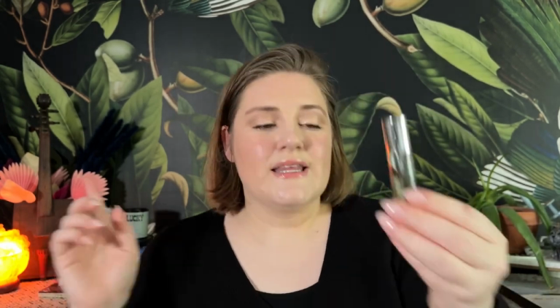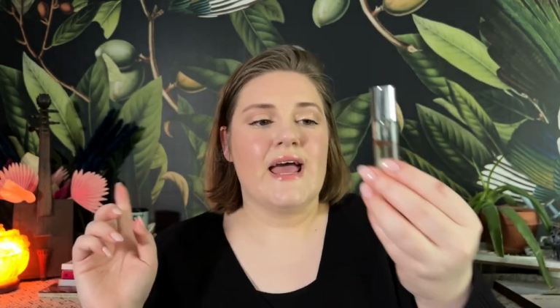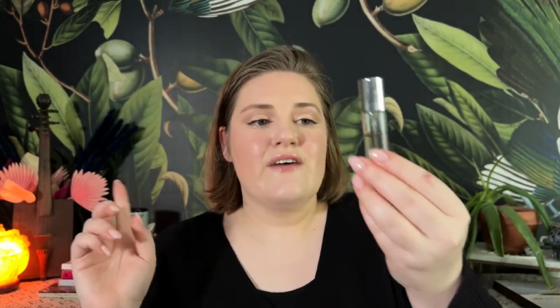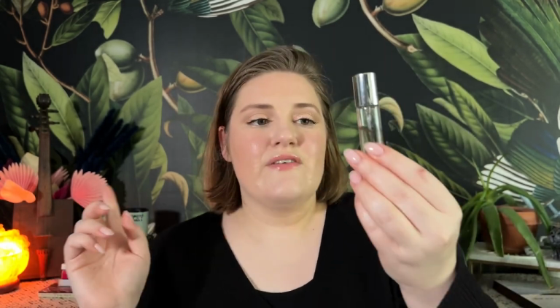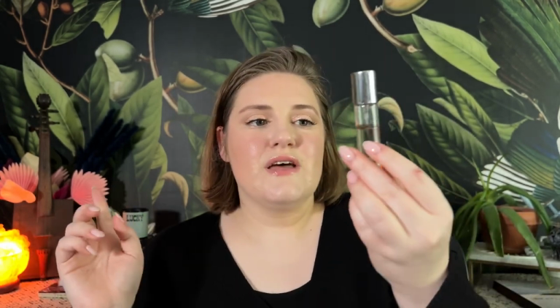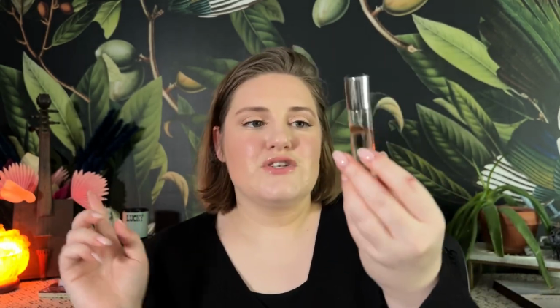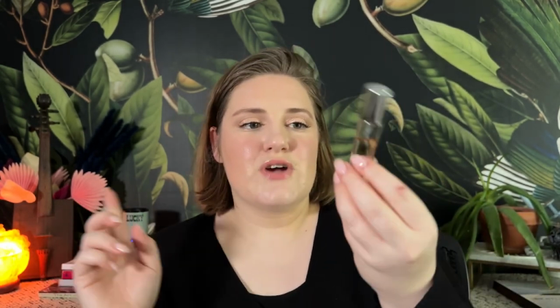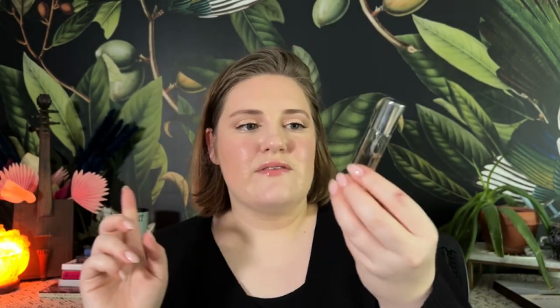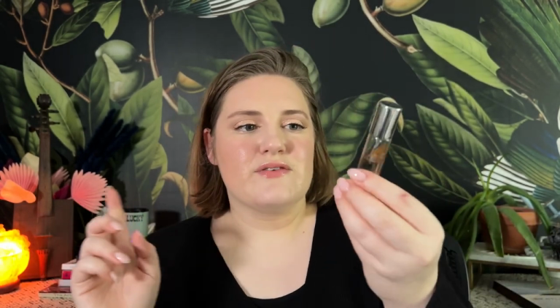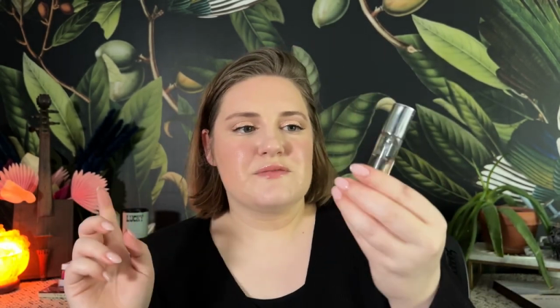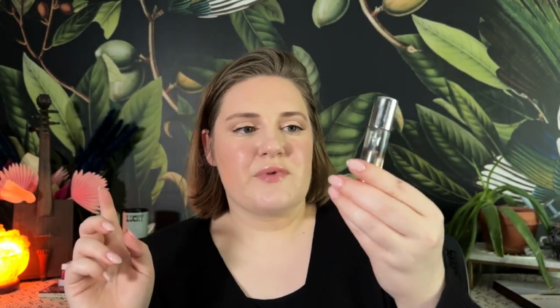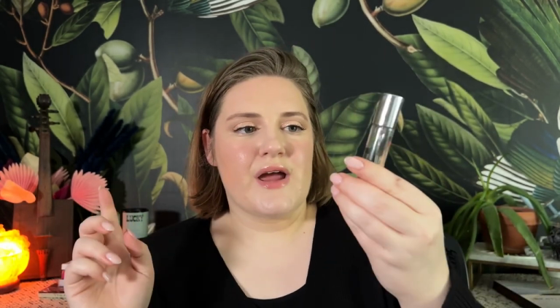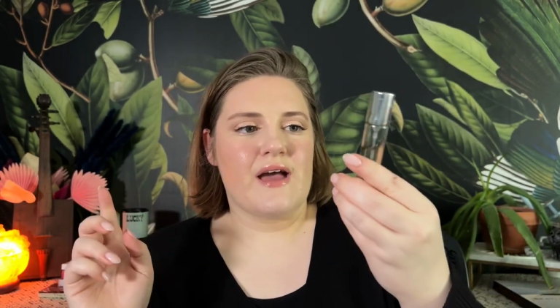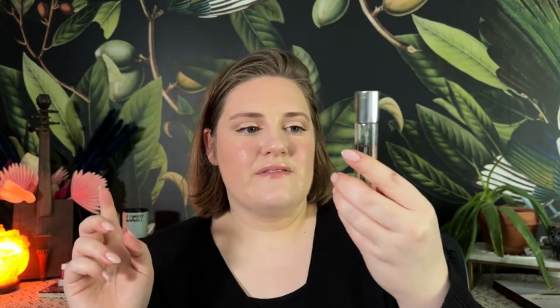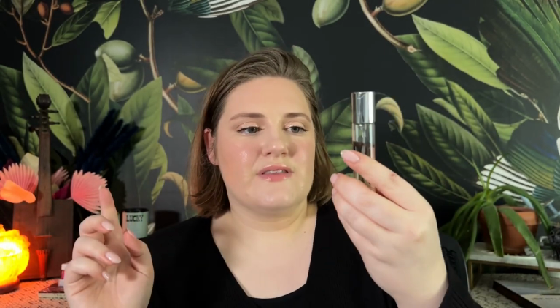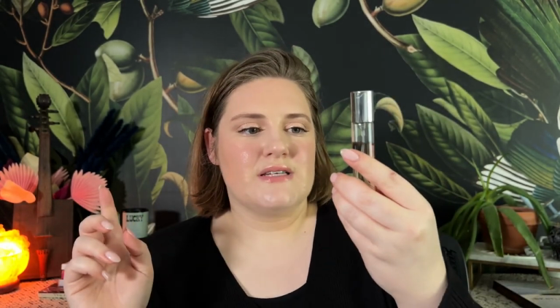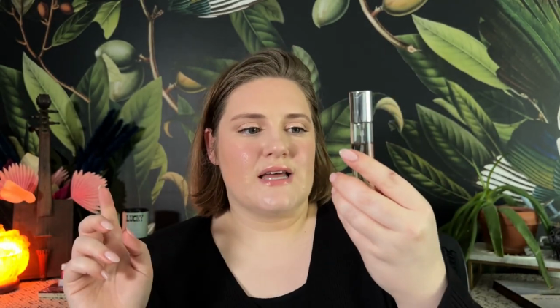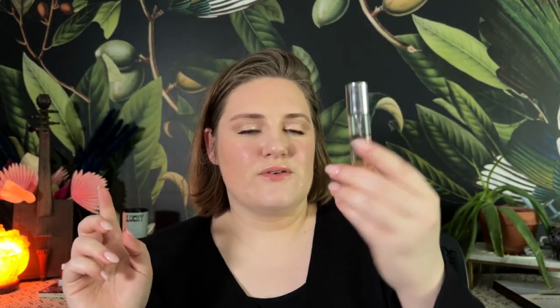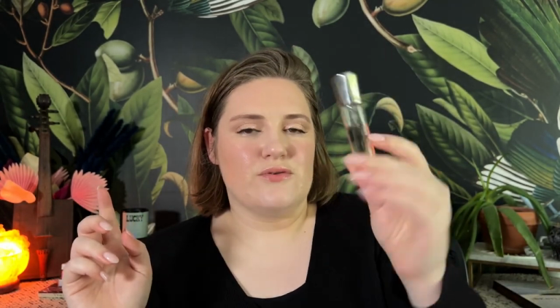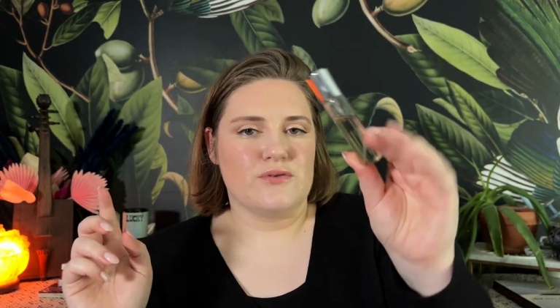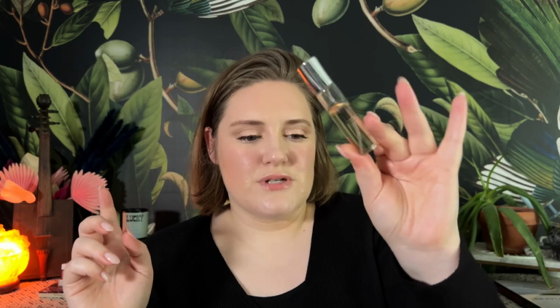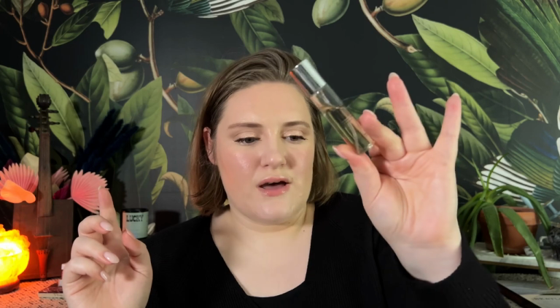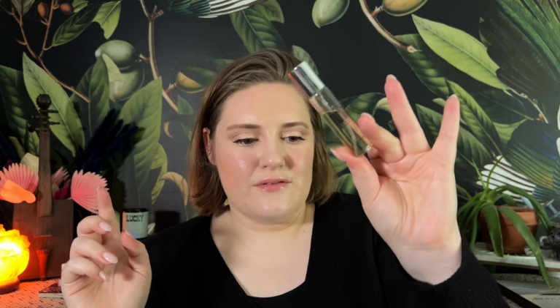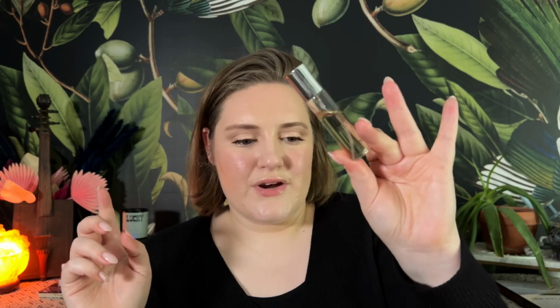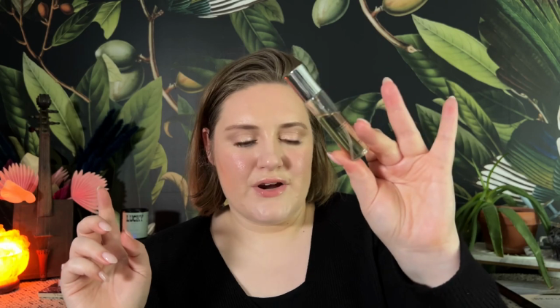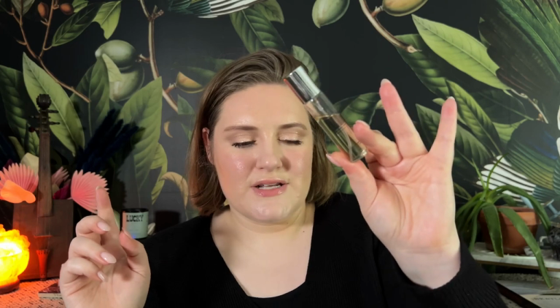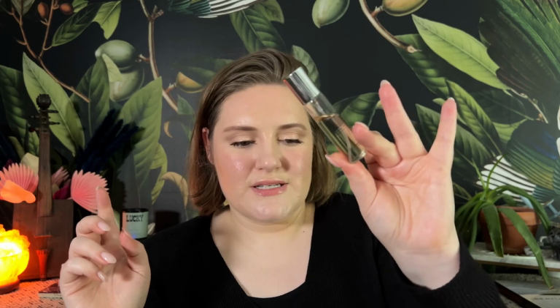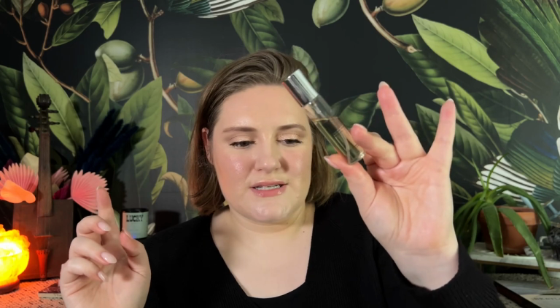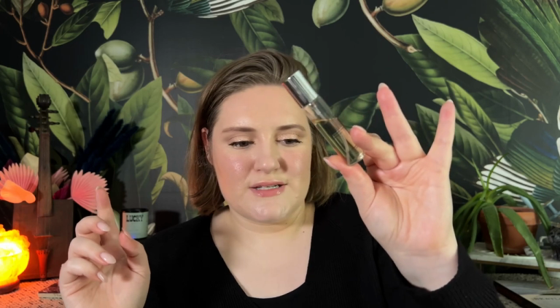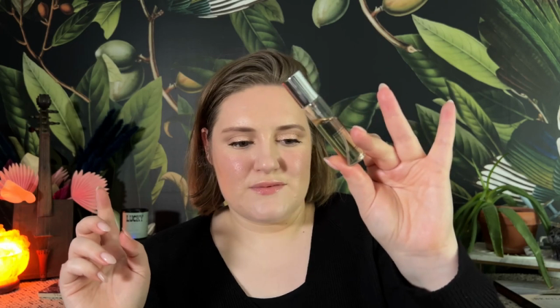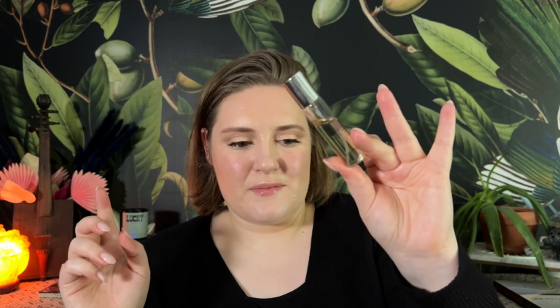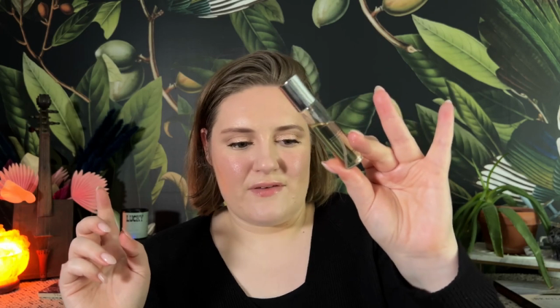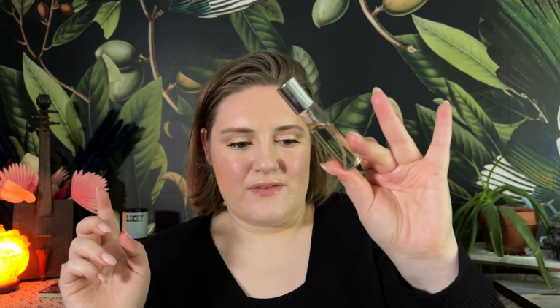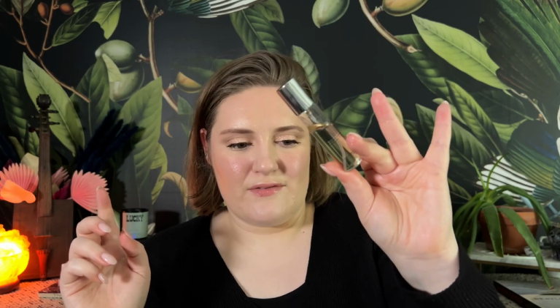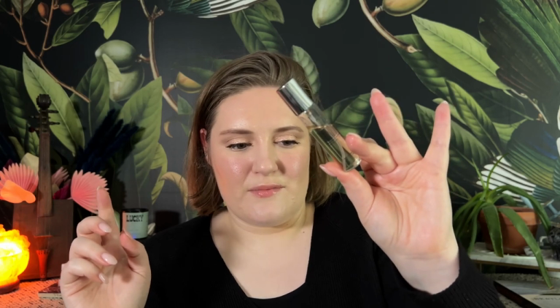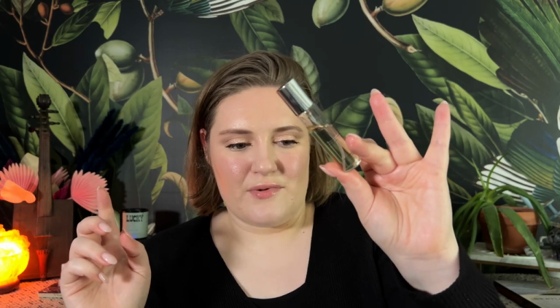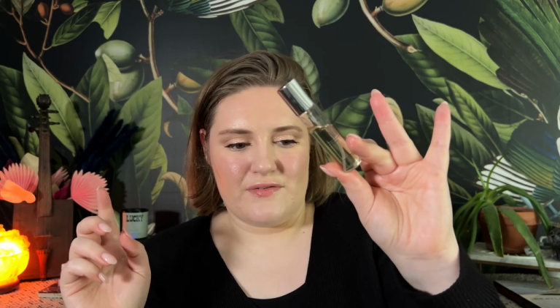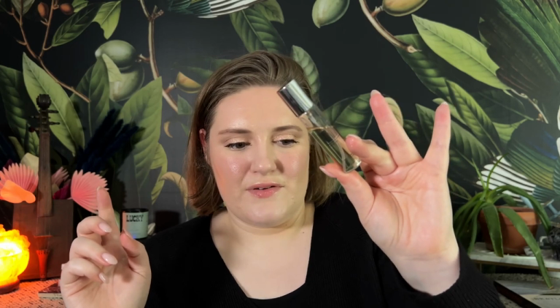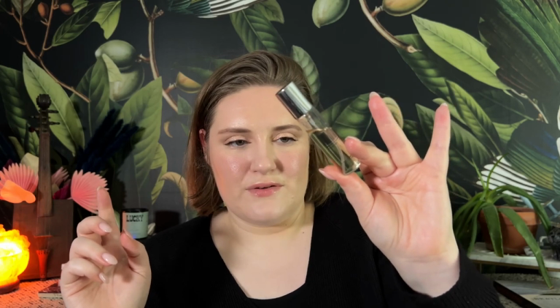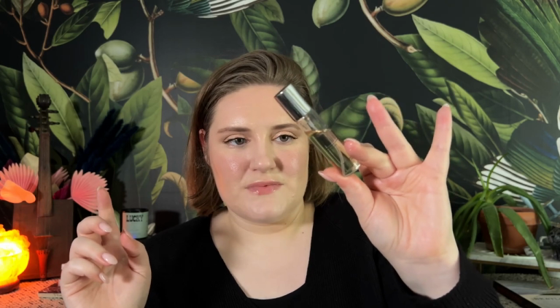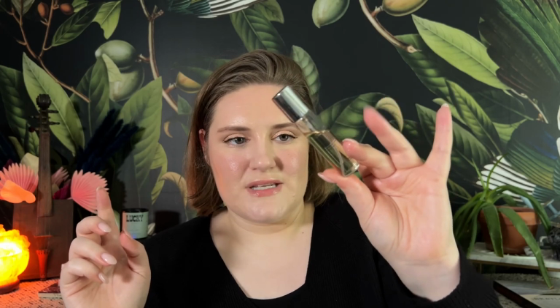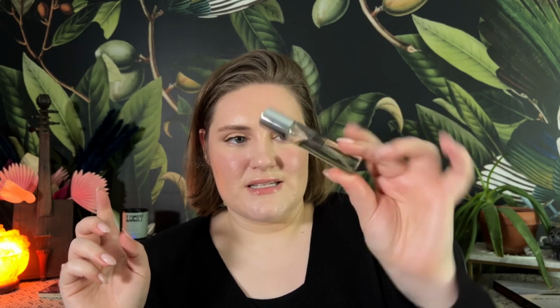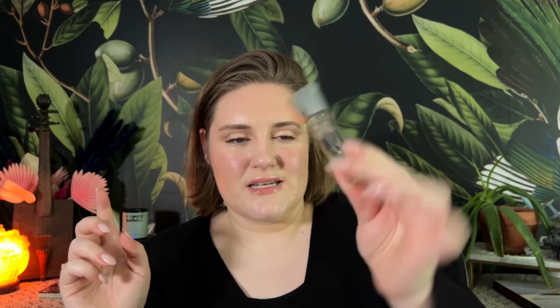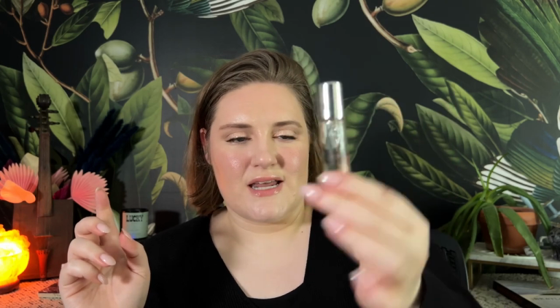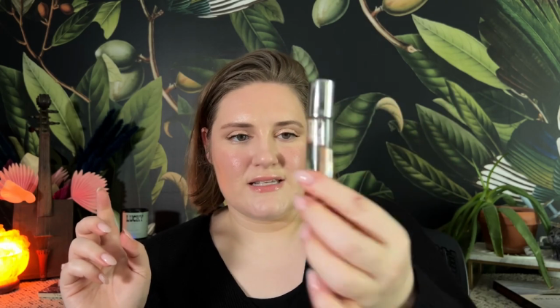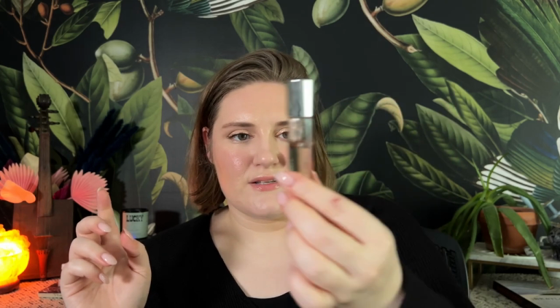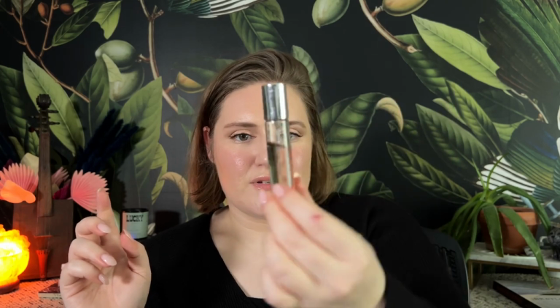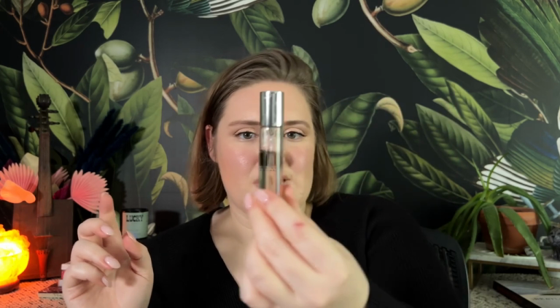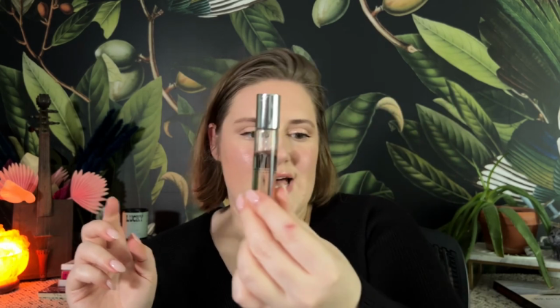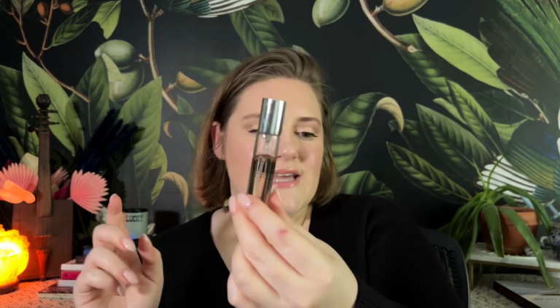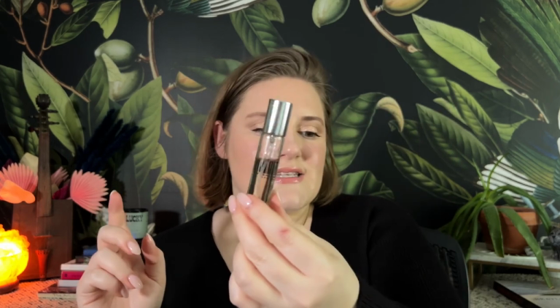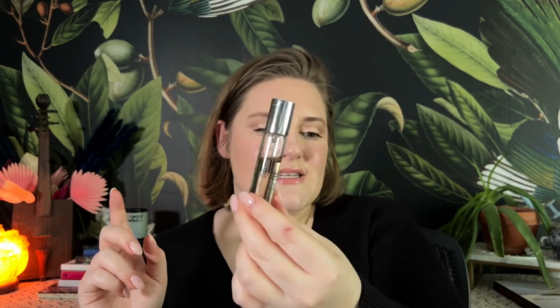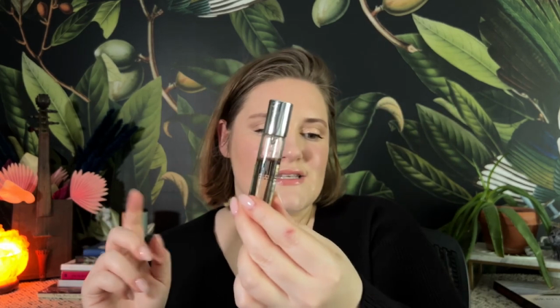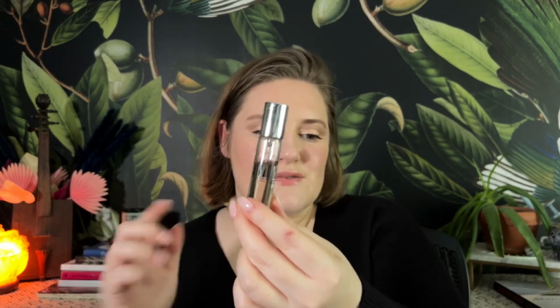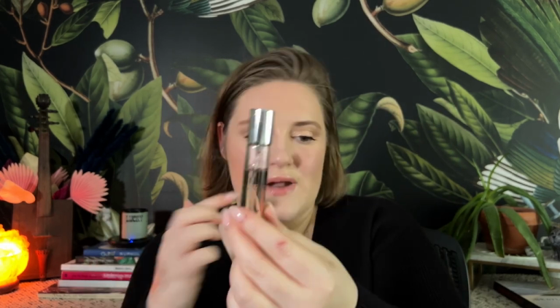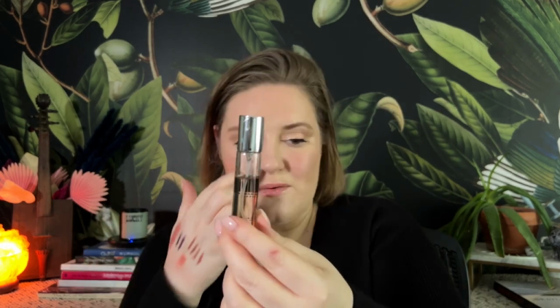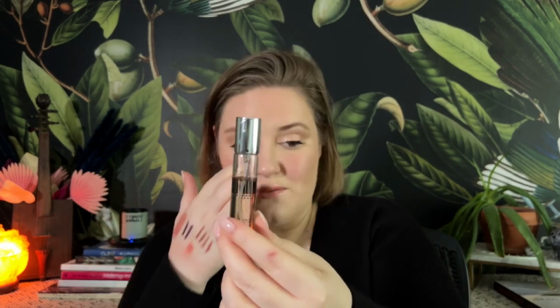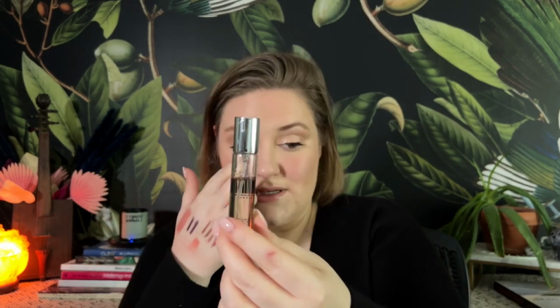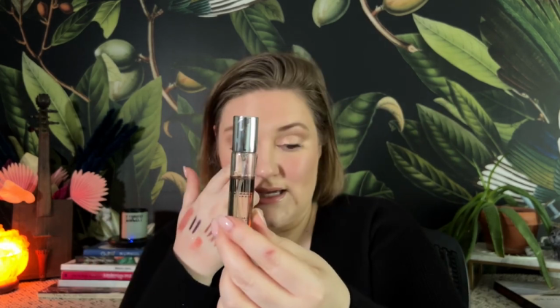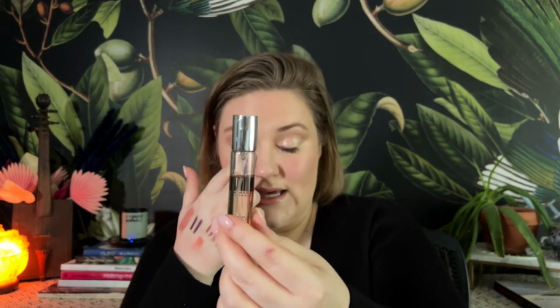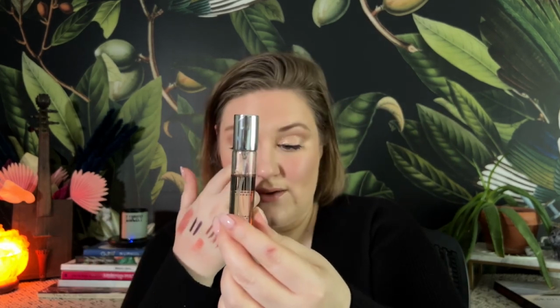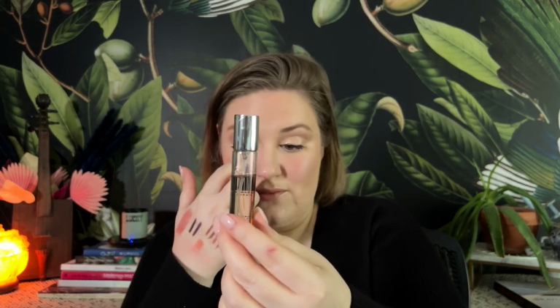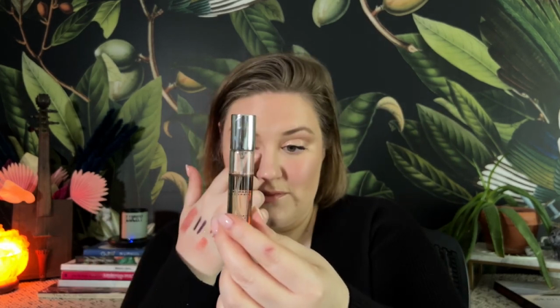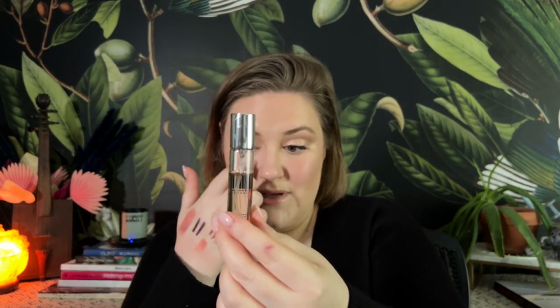Then I have a travel spray of the Dead Cool Taunt fragrance — one of my favorite perfumes. It's a nice little size, and this is what I'll be taking with me. I'm going to throw that in my makeup bag.